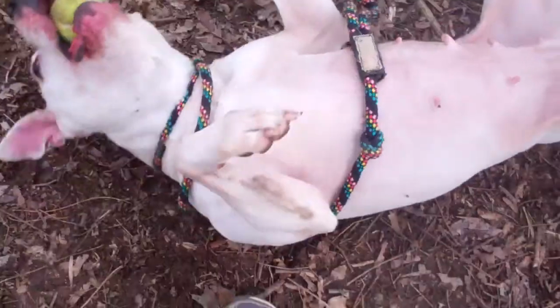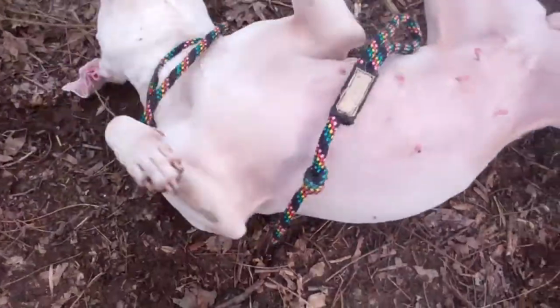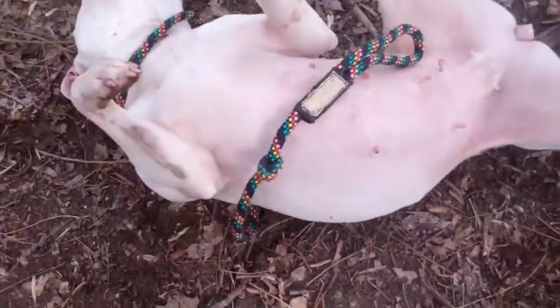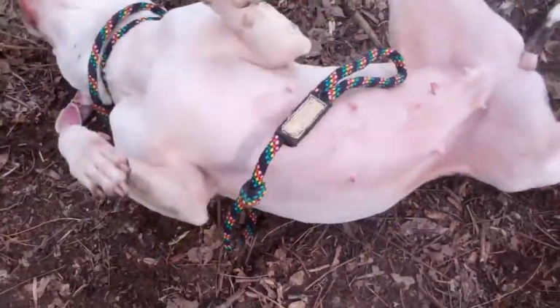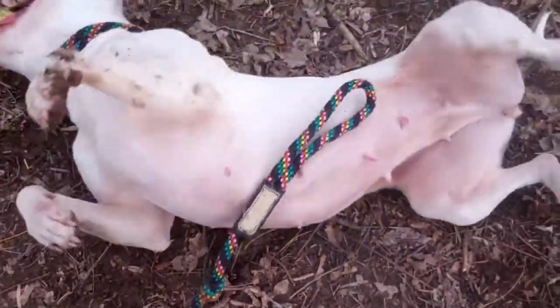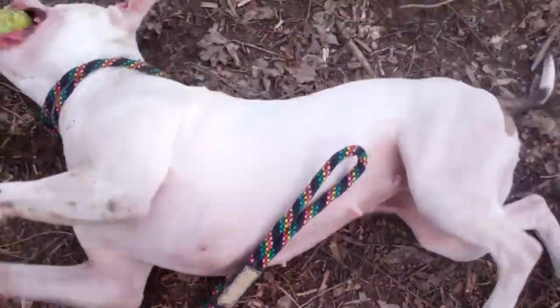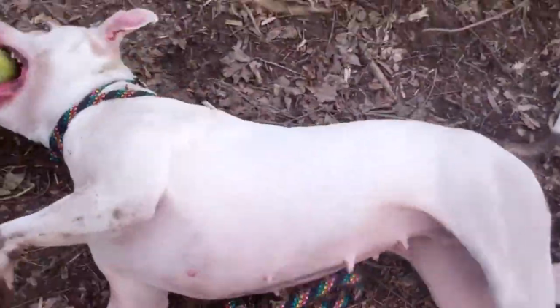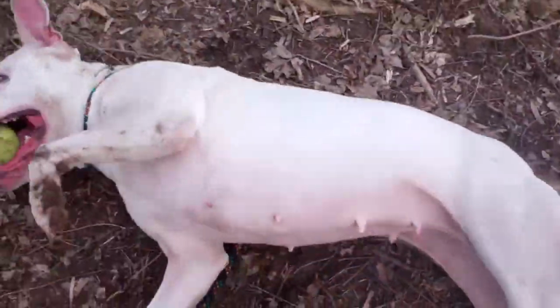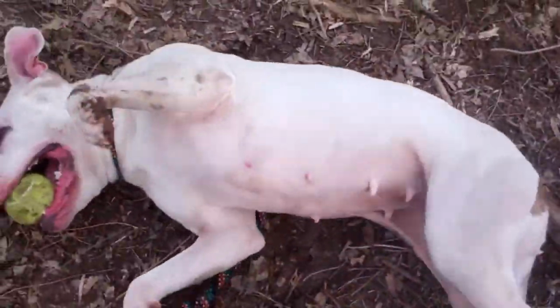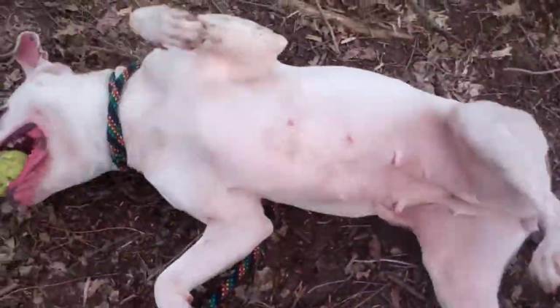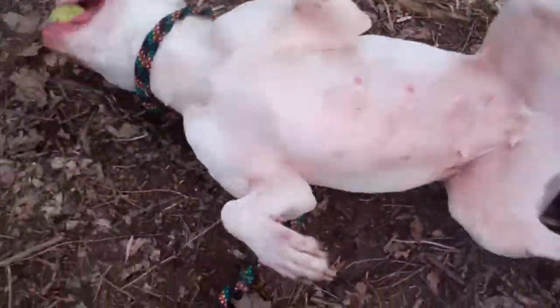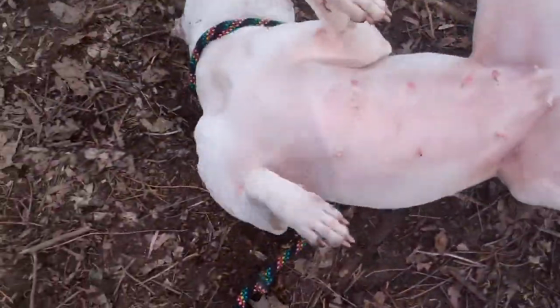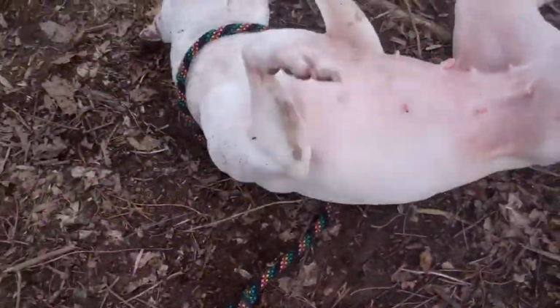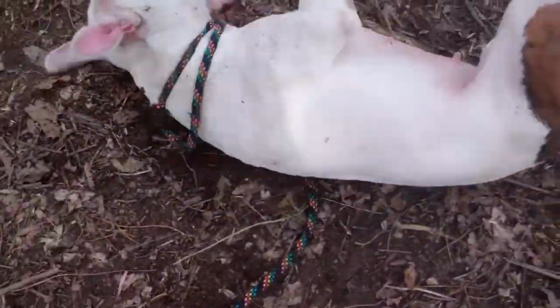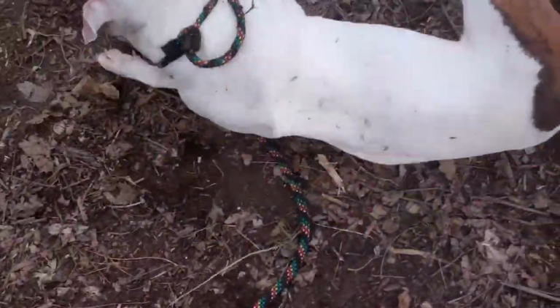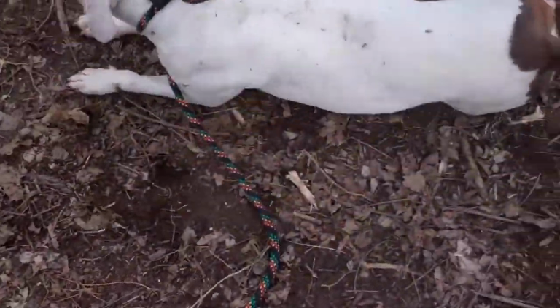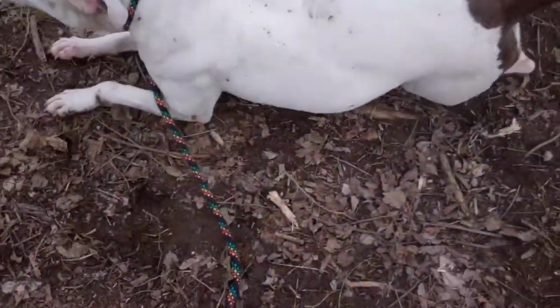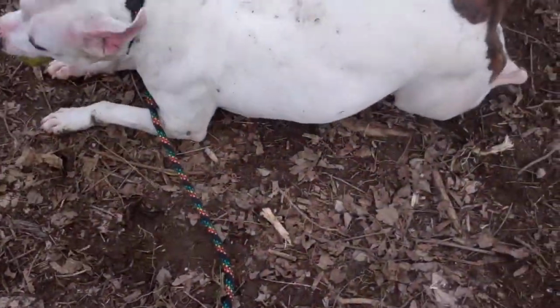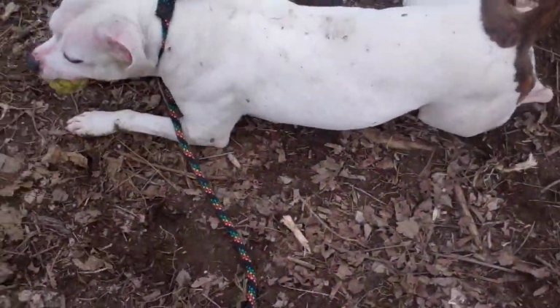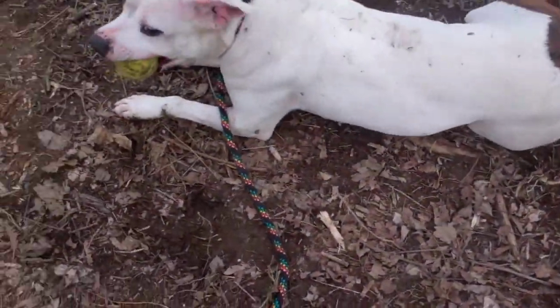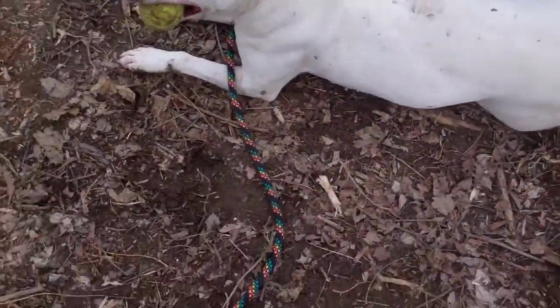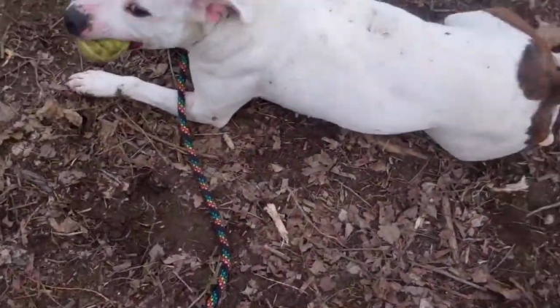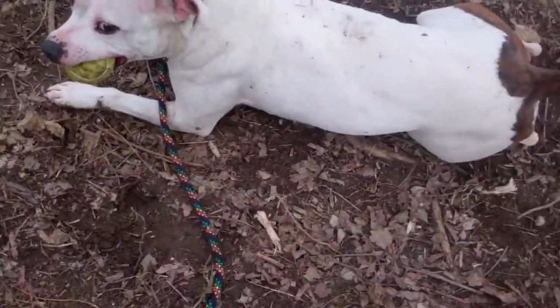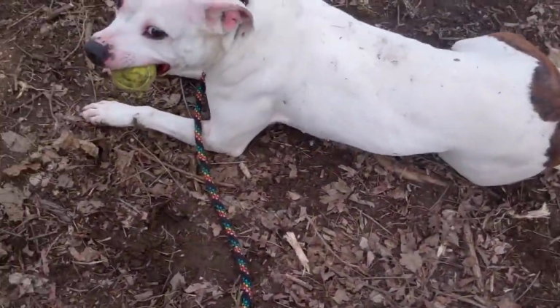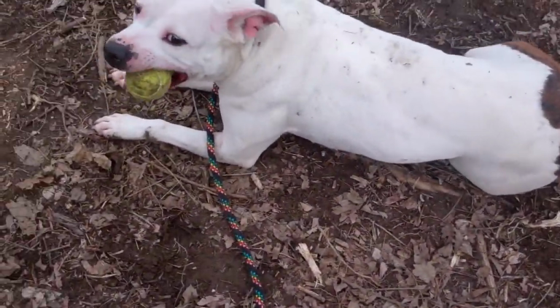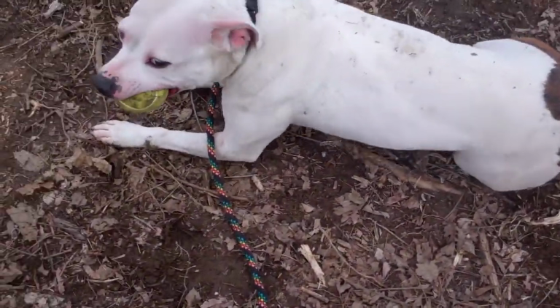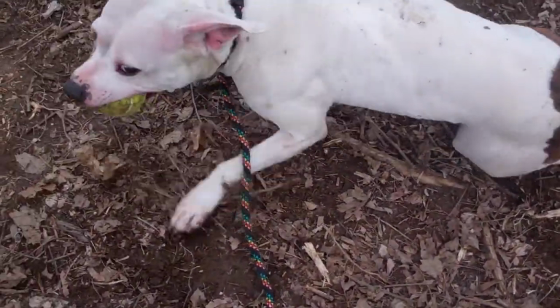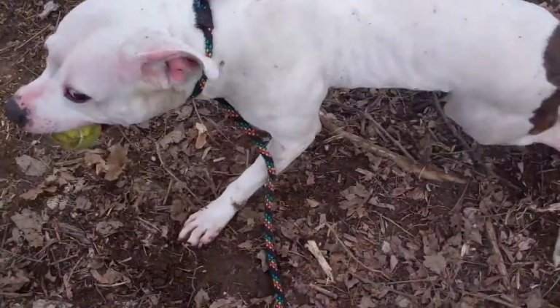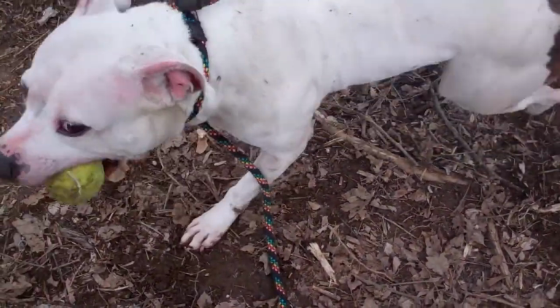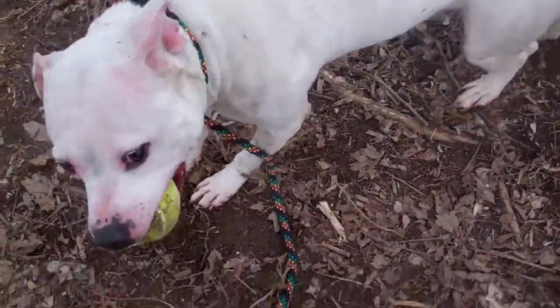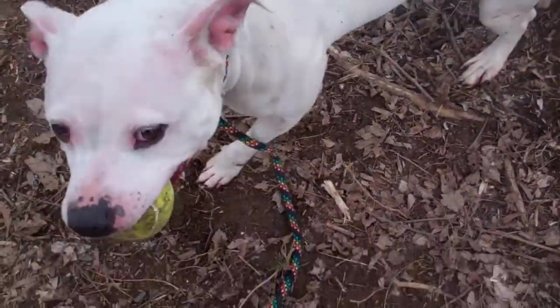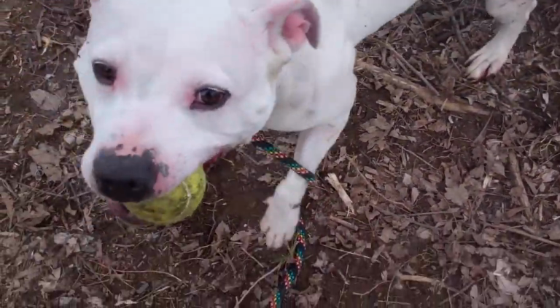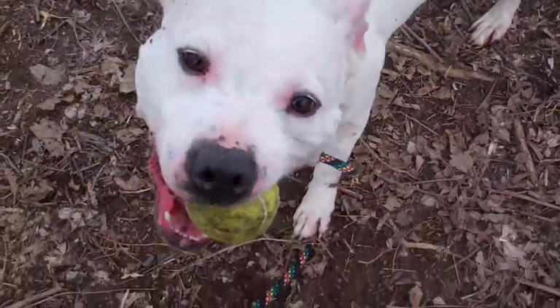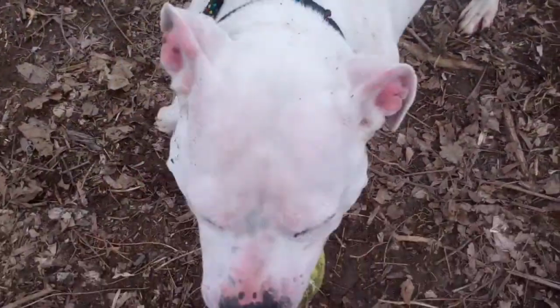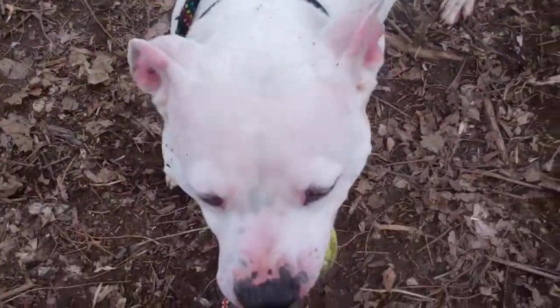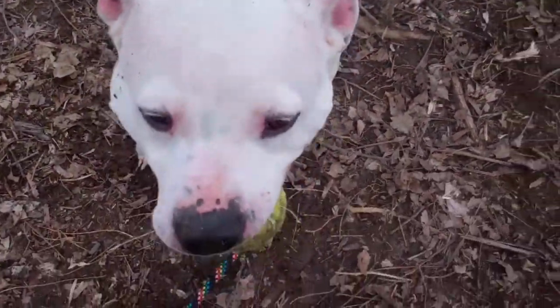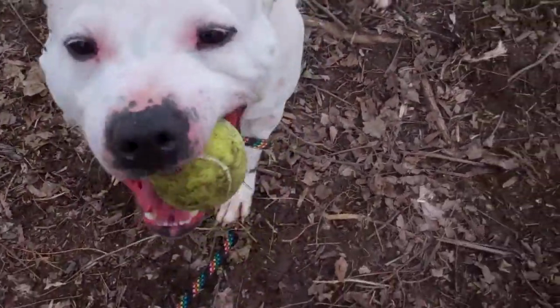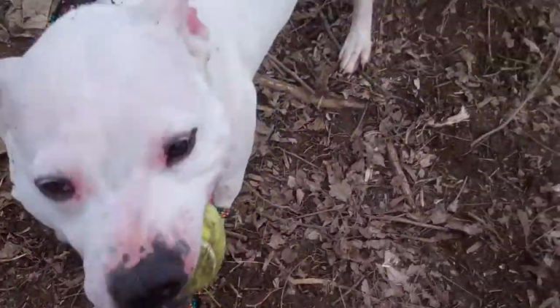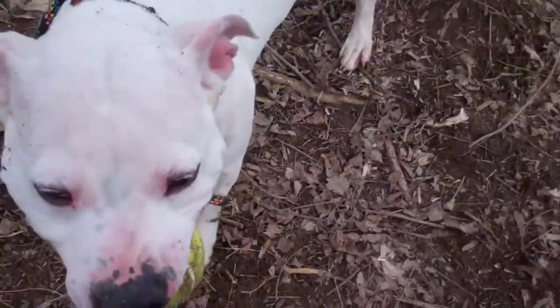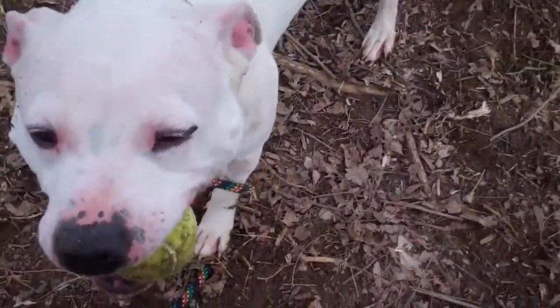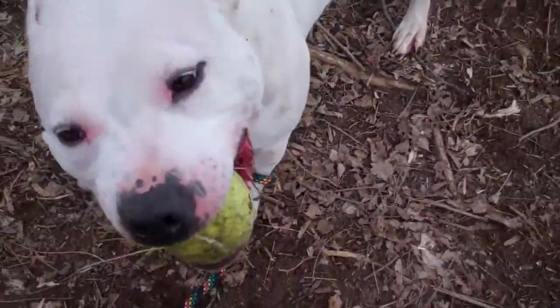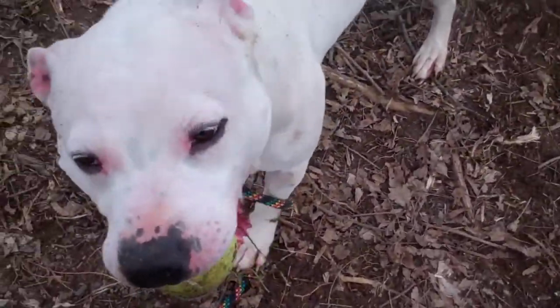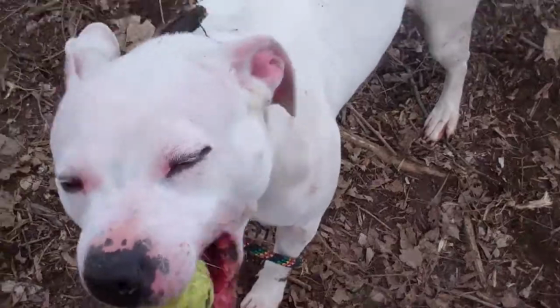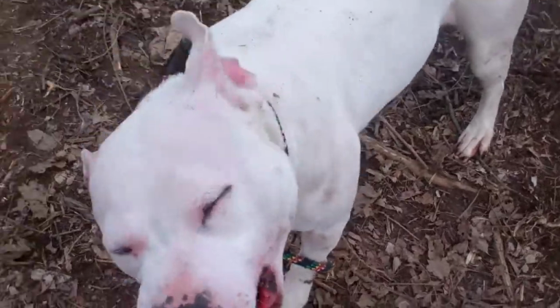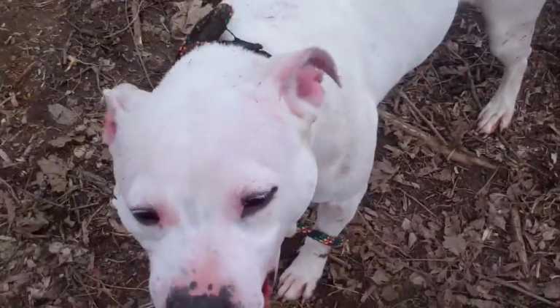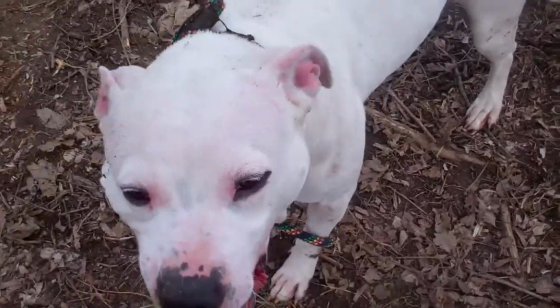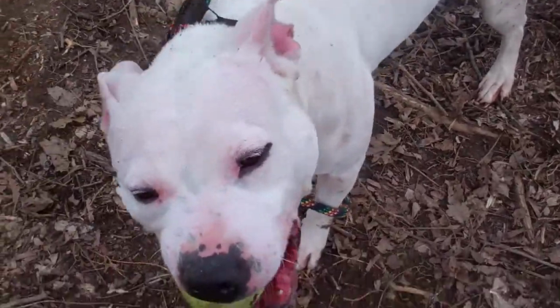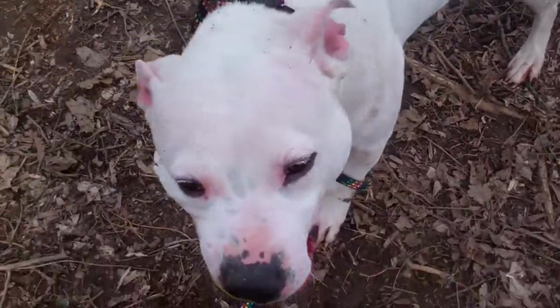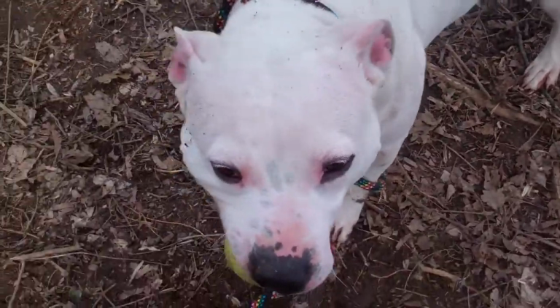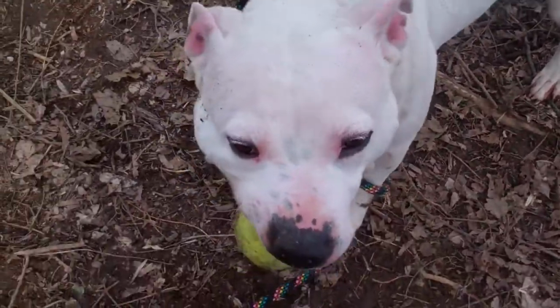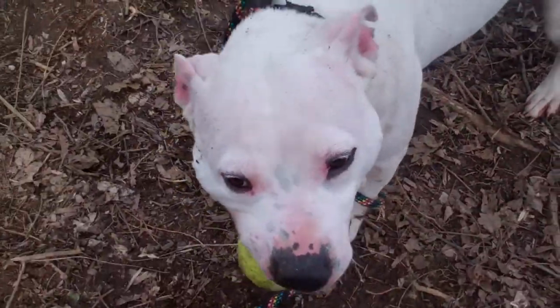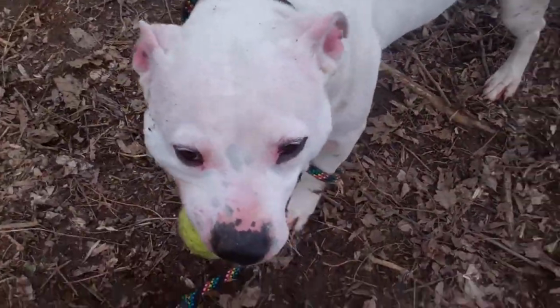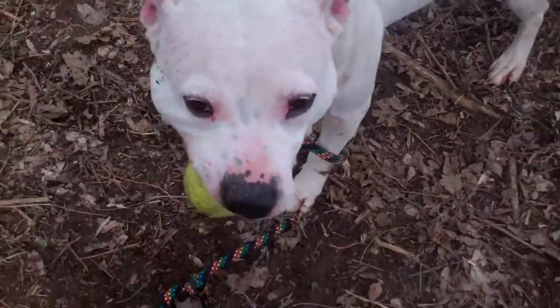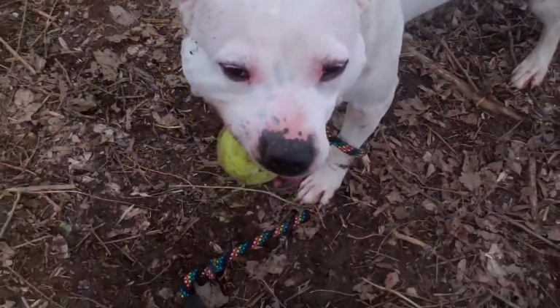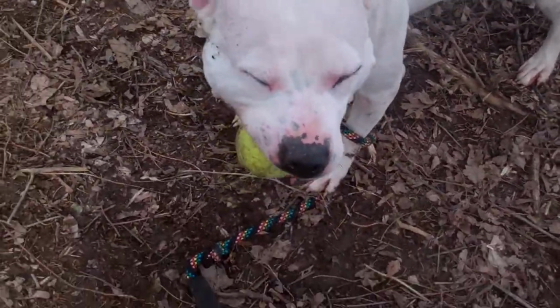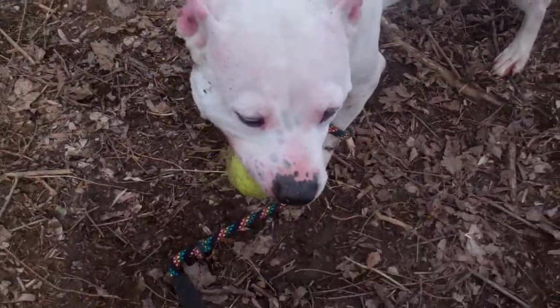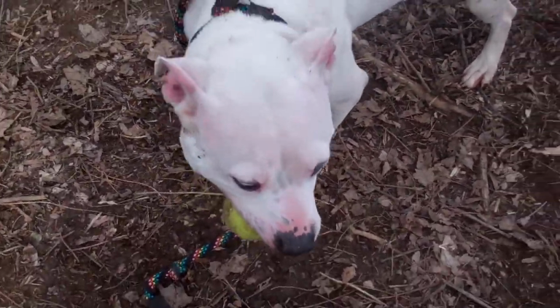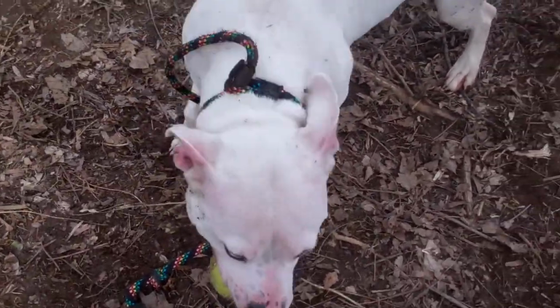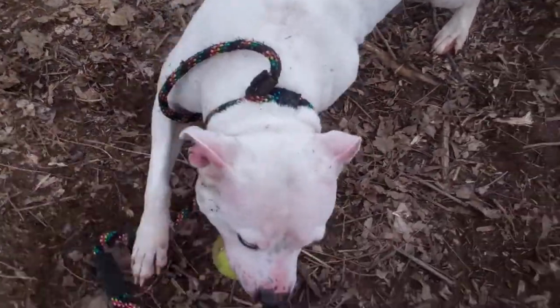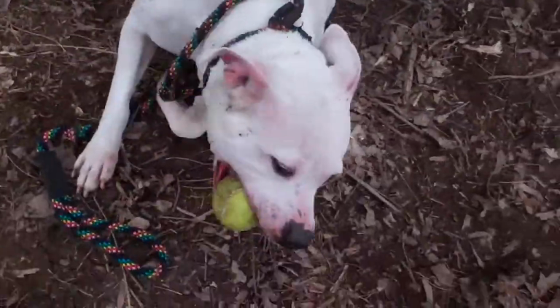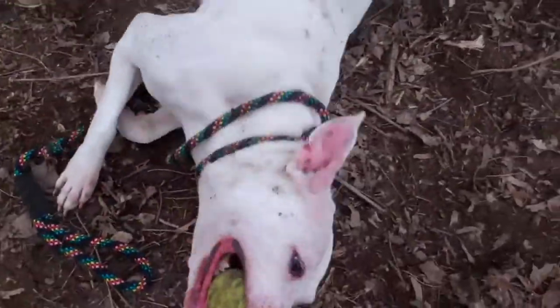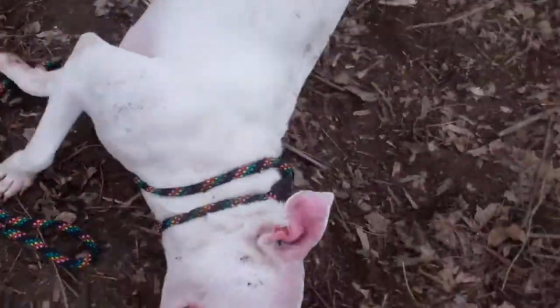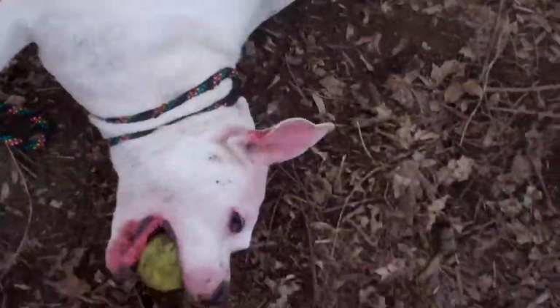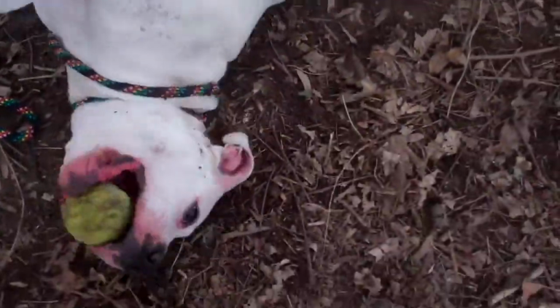This is our girl Chica. She's a beautiful white dog that loves to roll in the mud and in the grass.